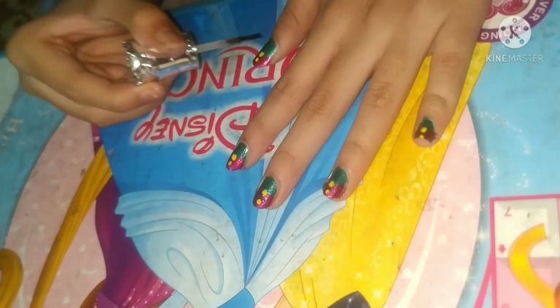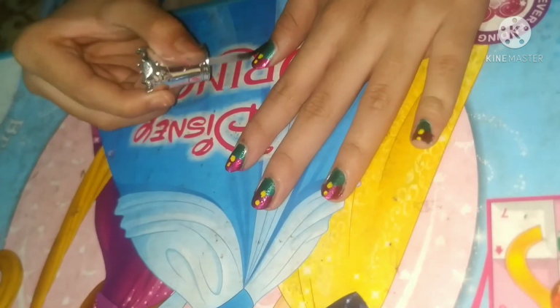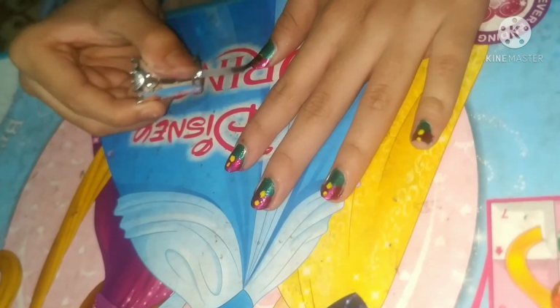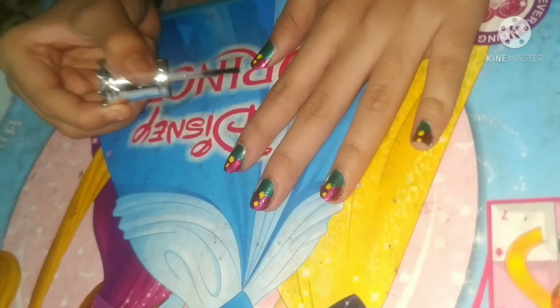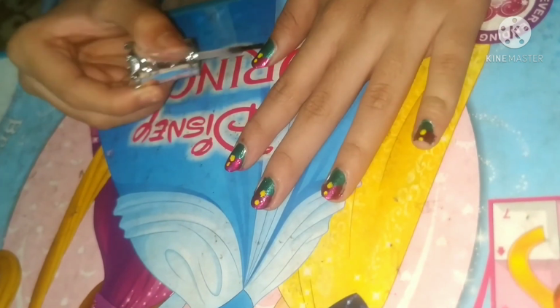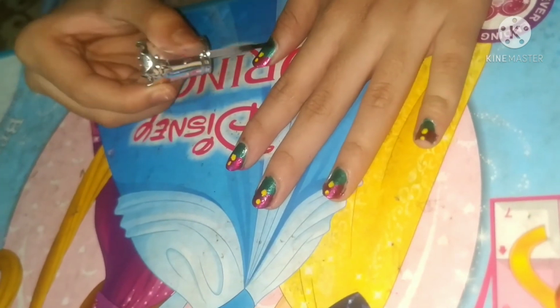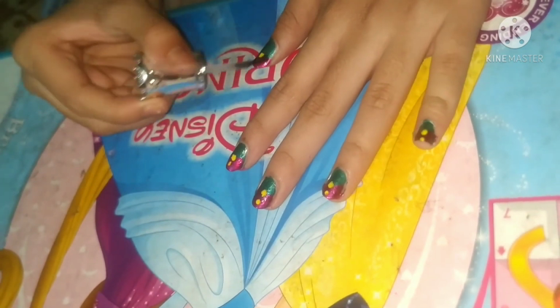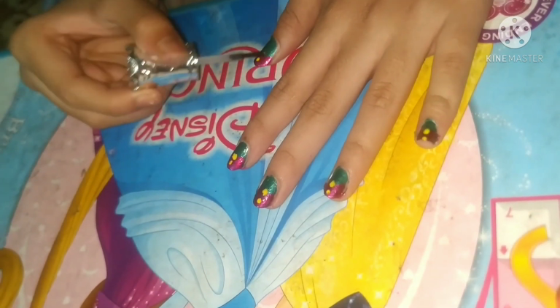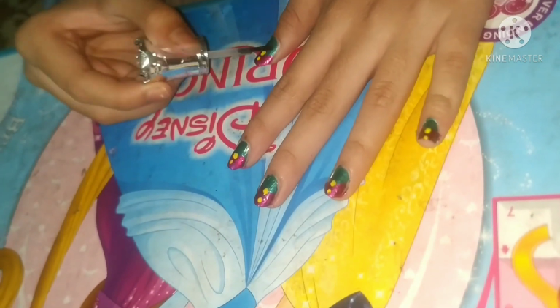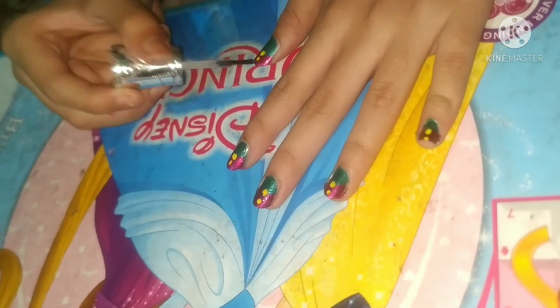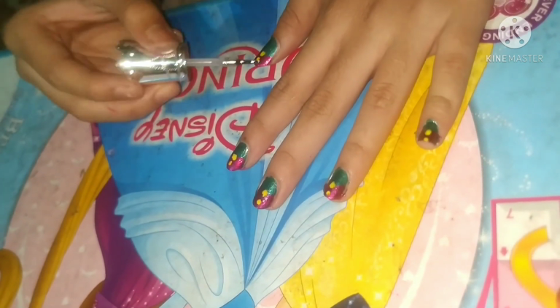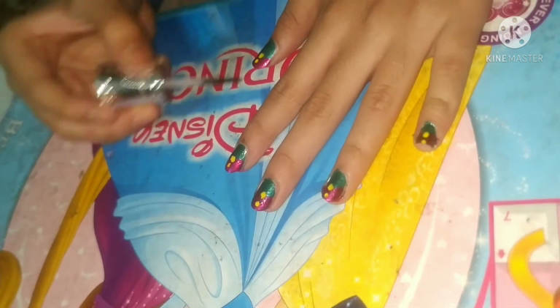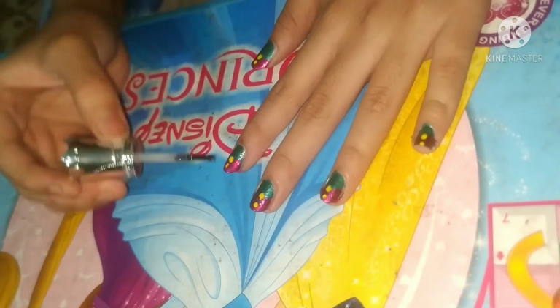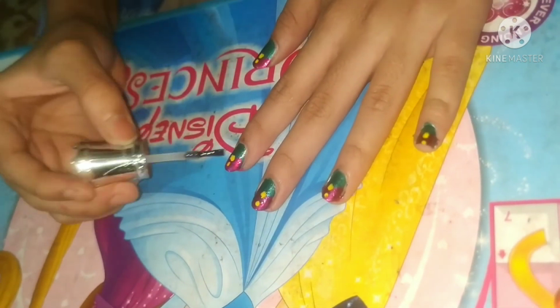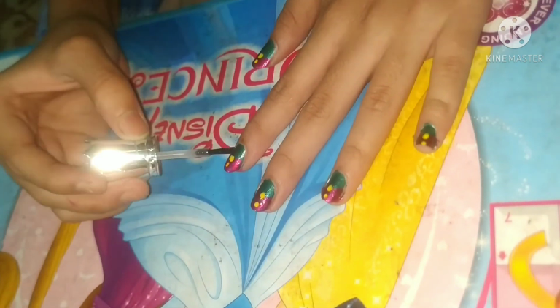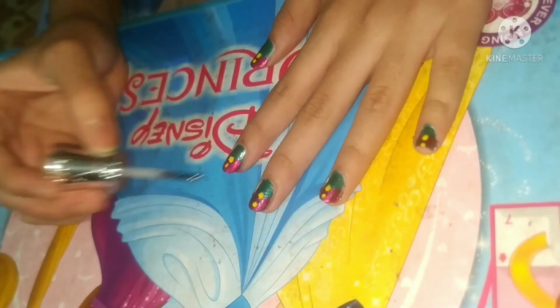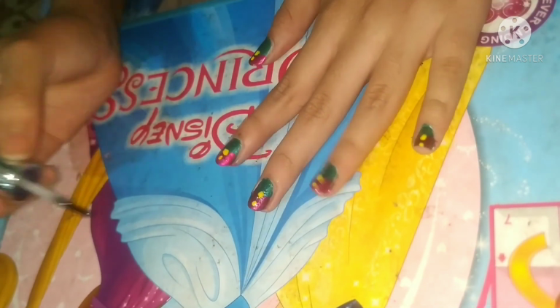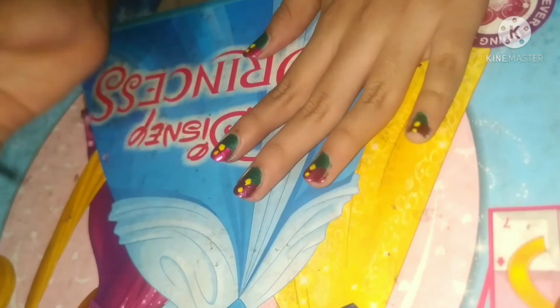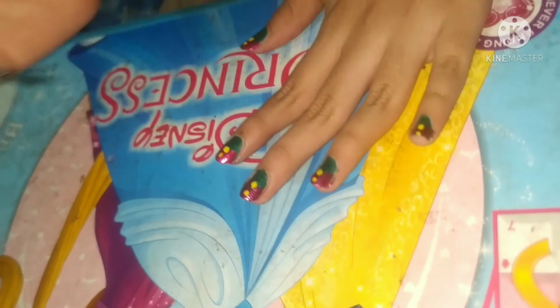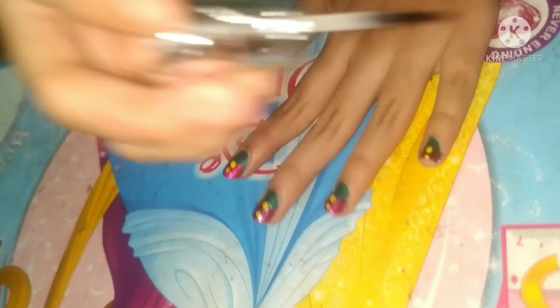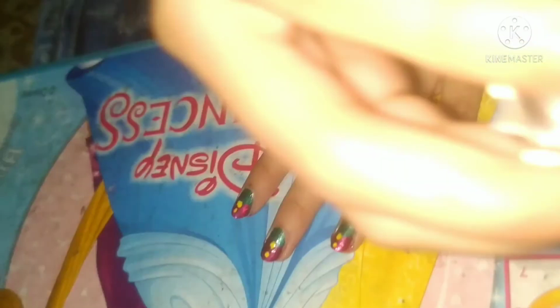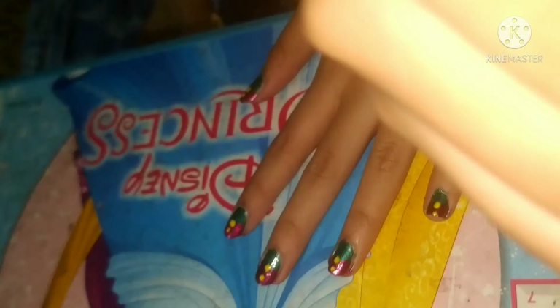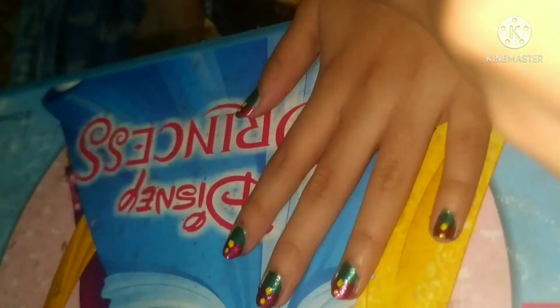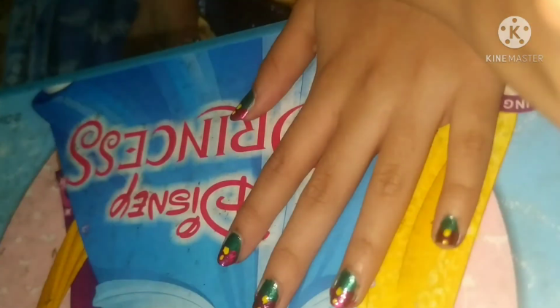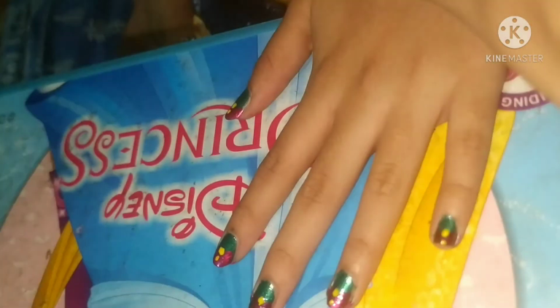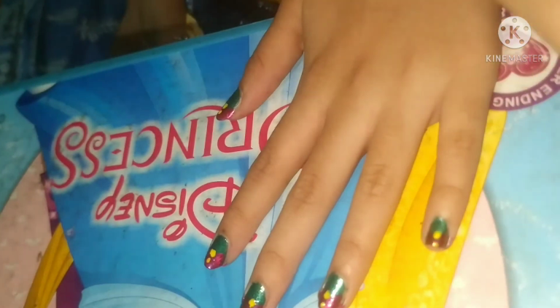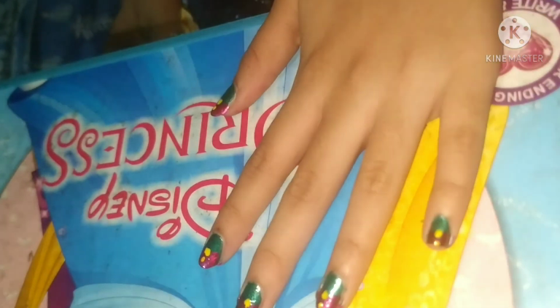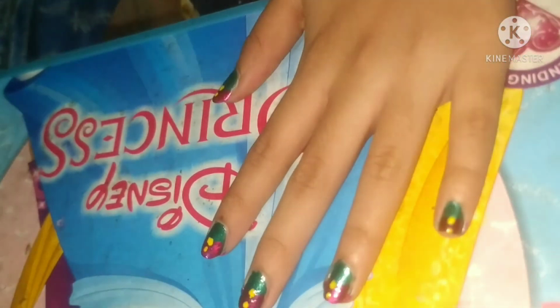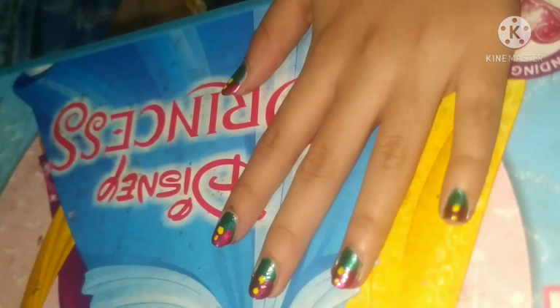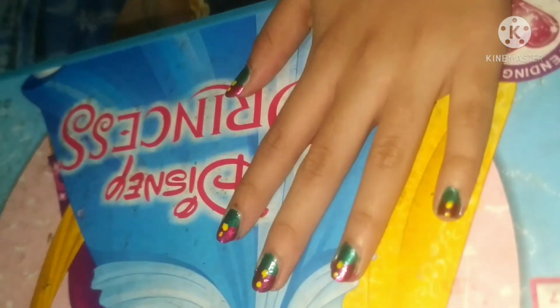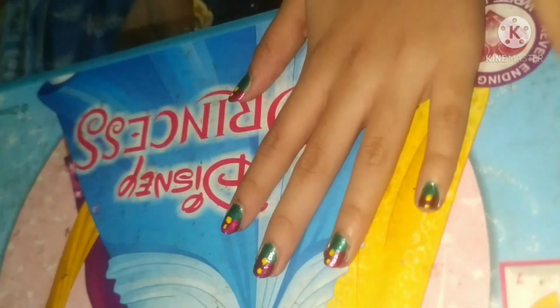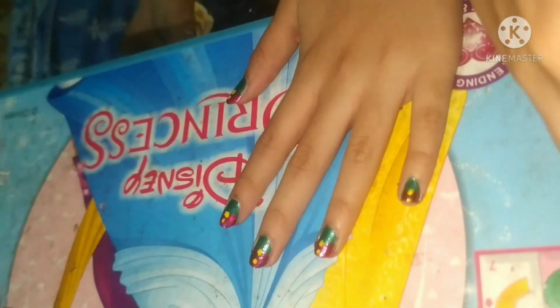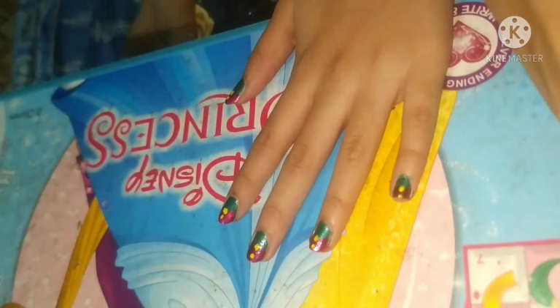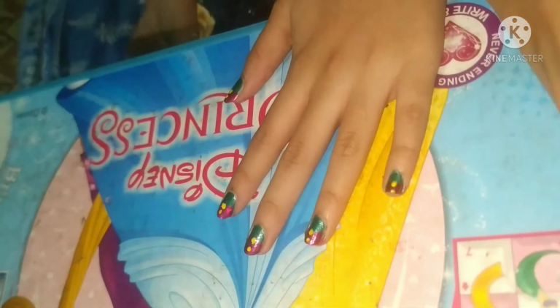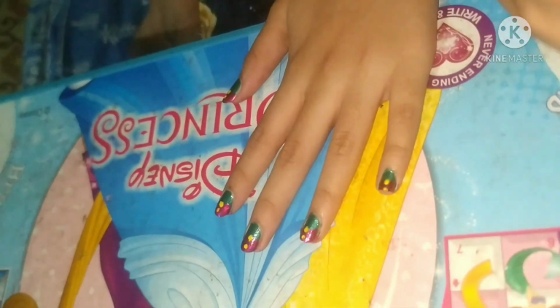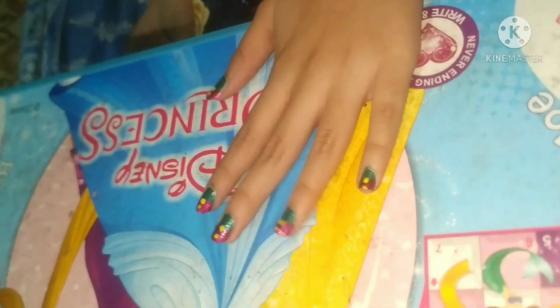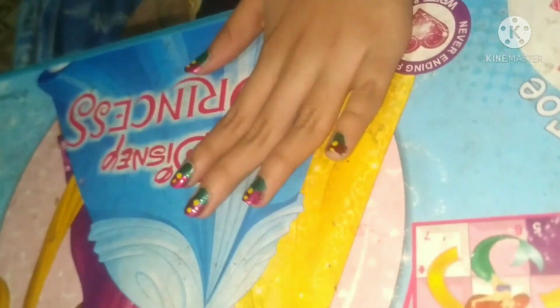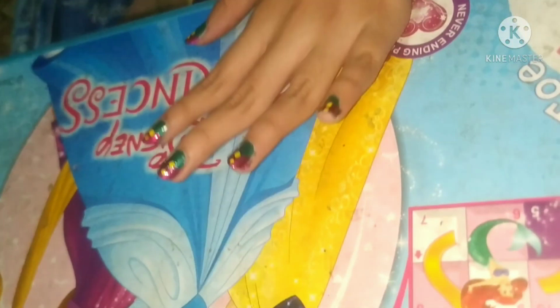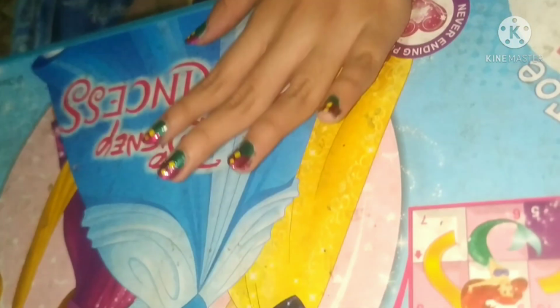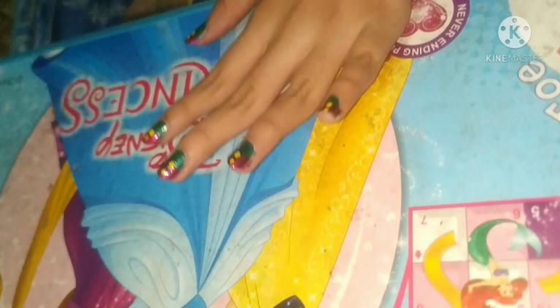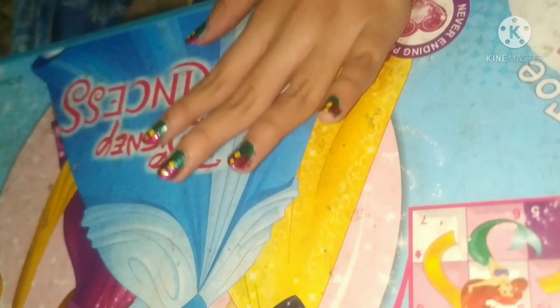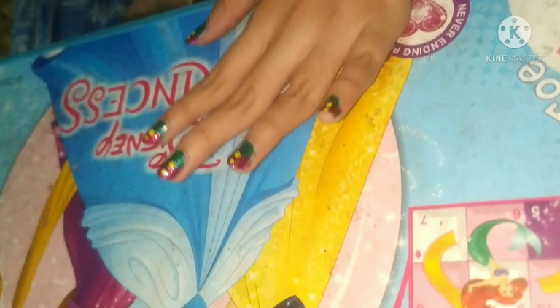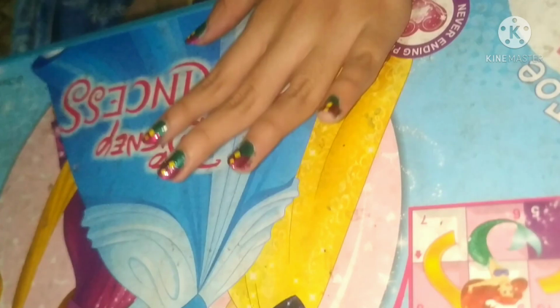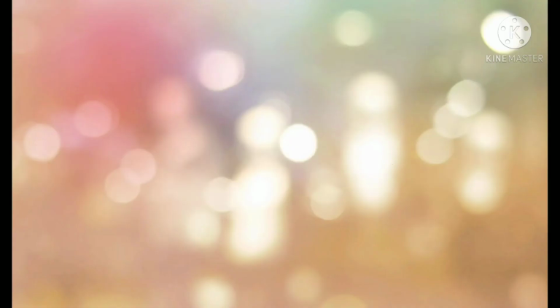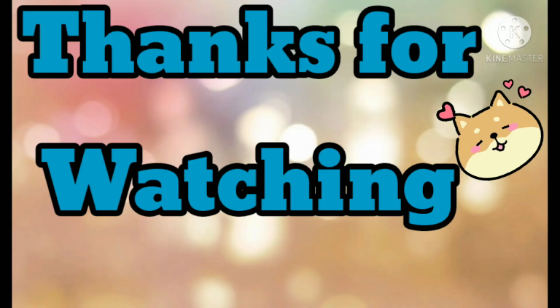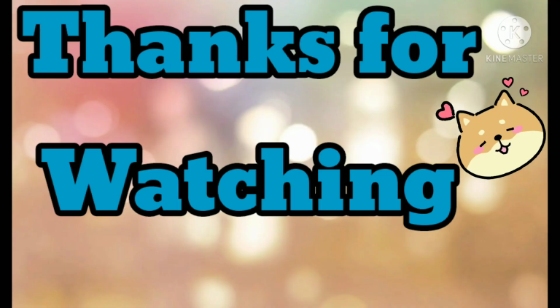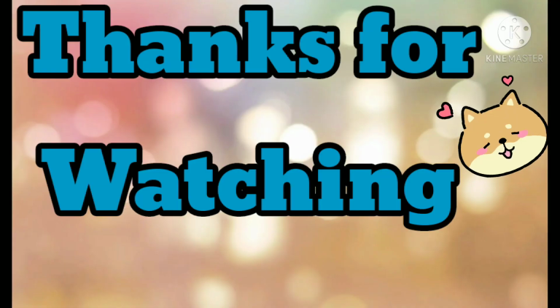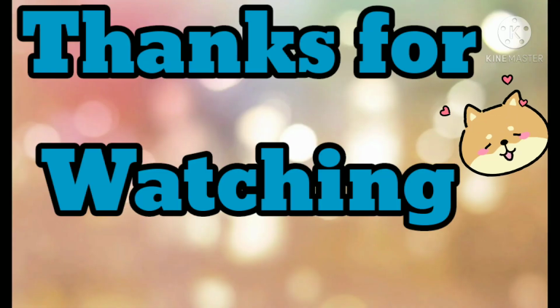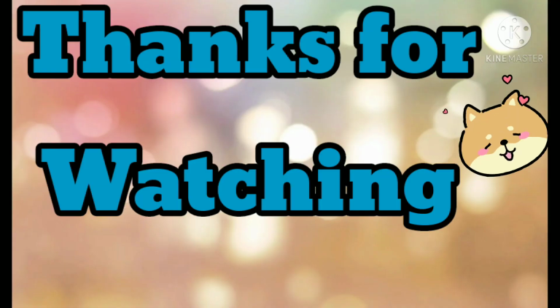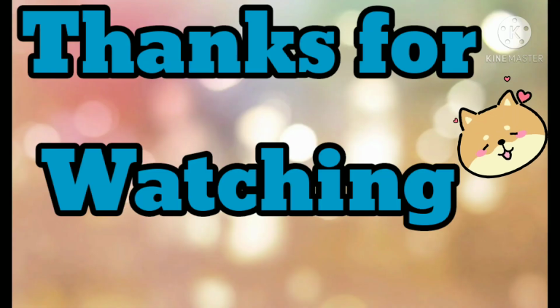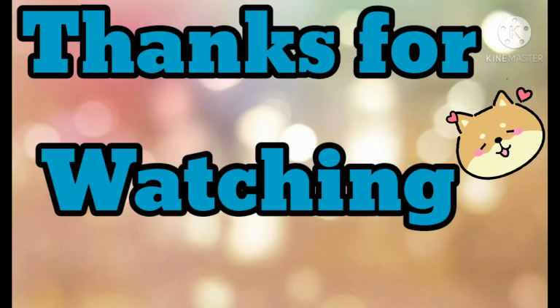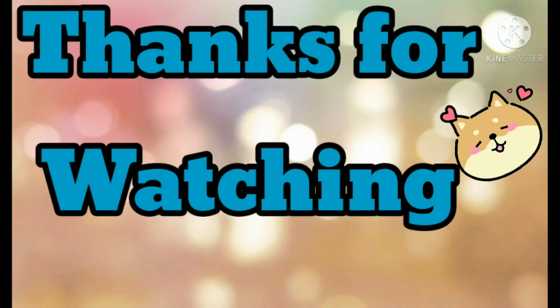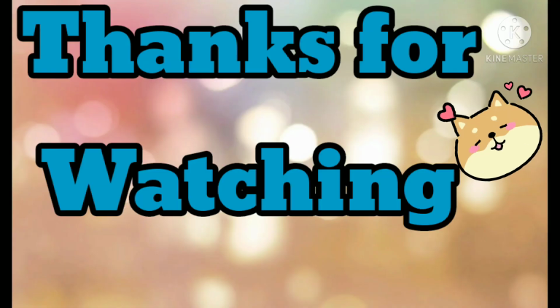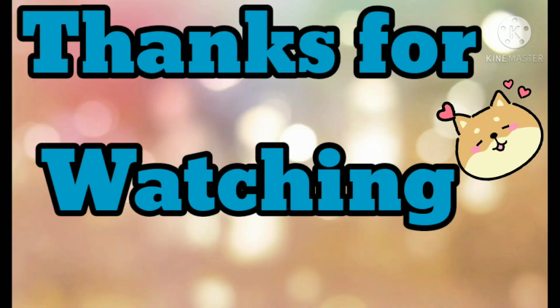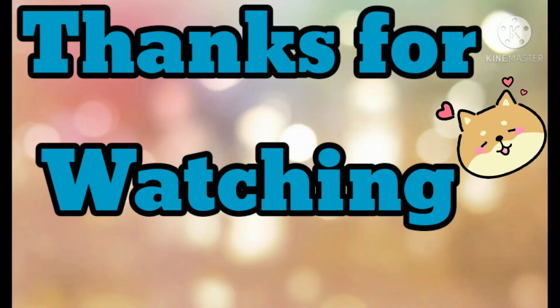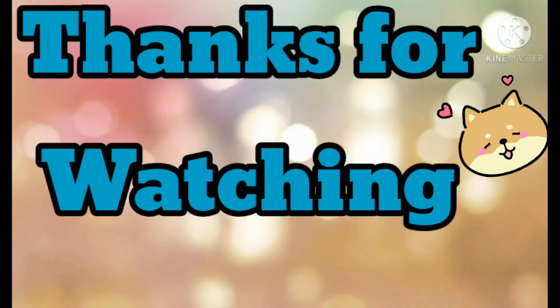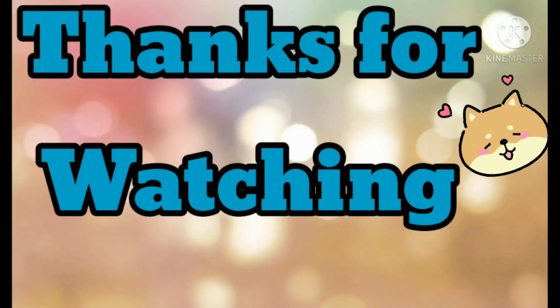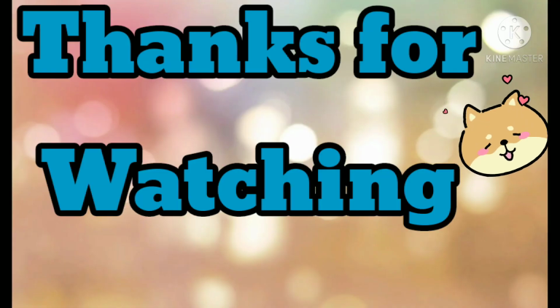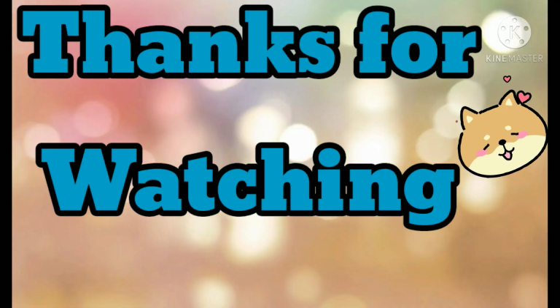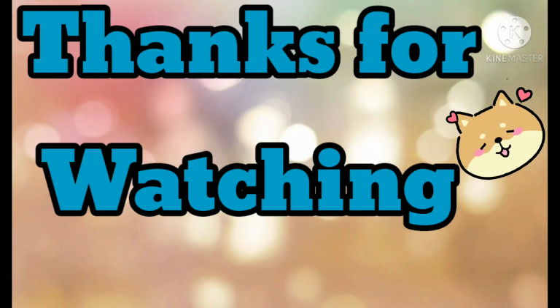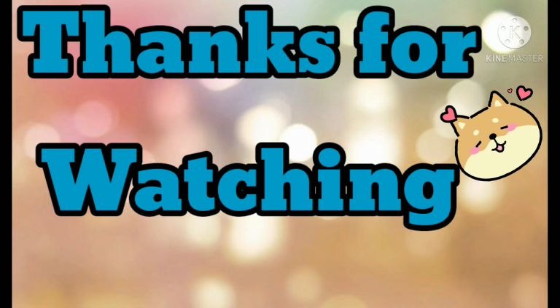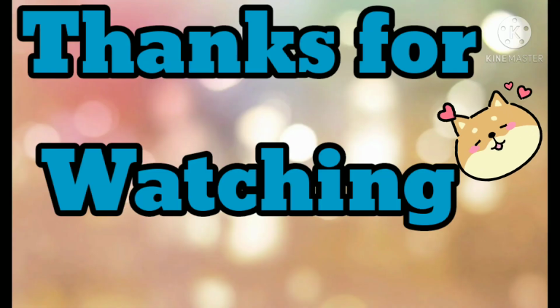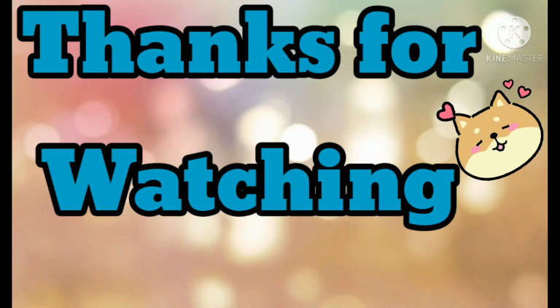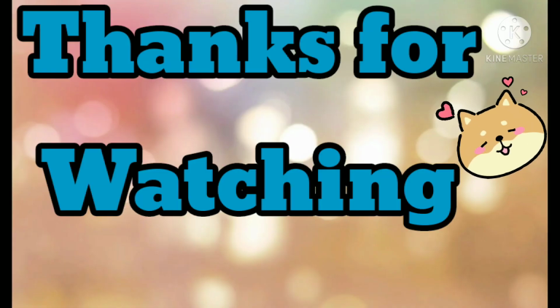See you soon guys! Please like and subscribe to my channel, and don't forget to give a big thumbs up. See you soon, bye!